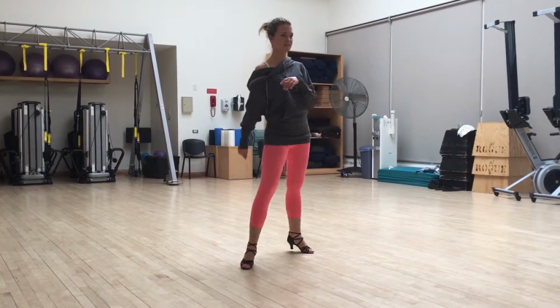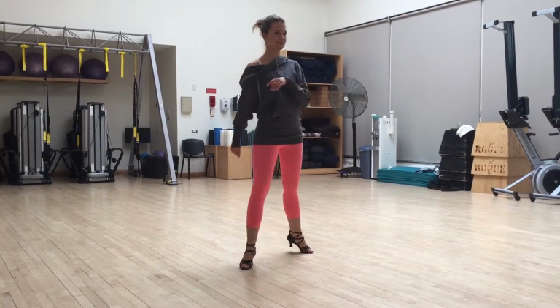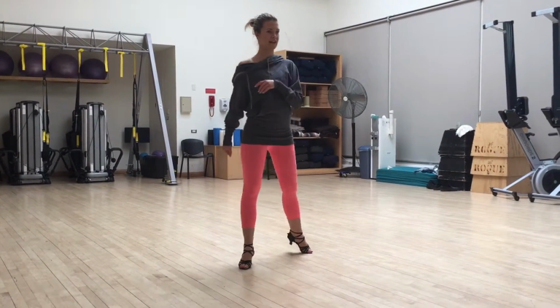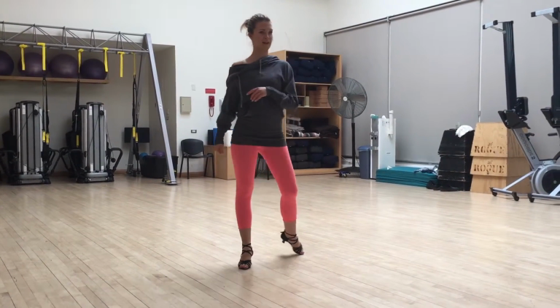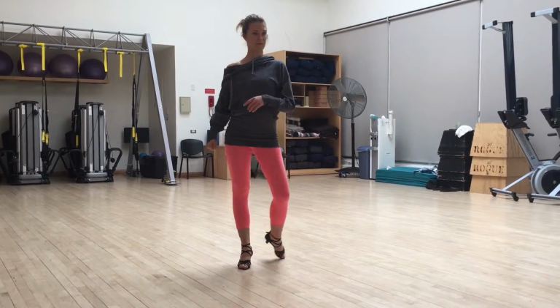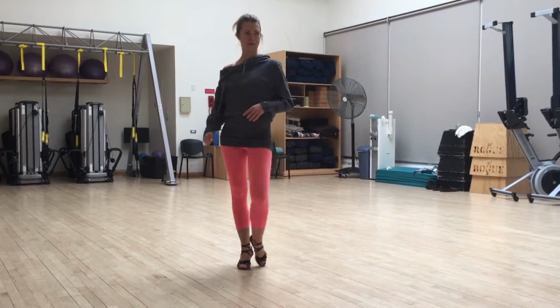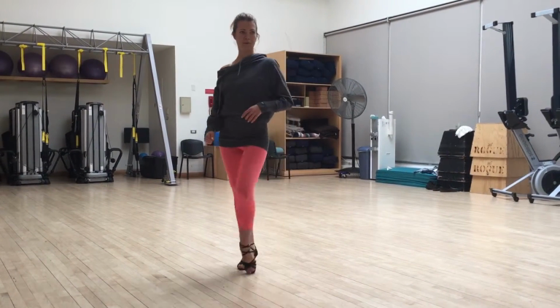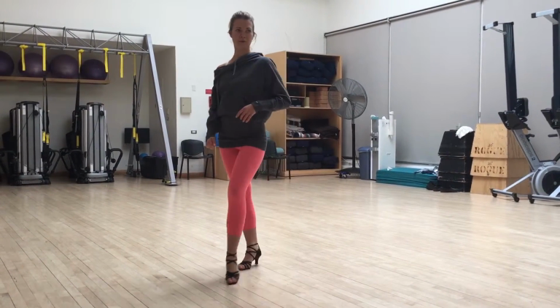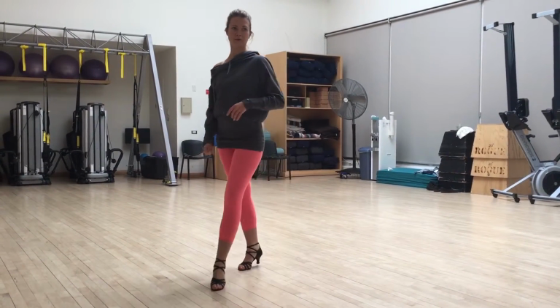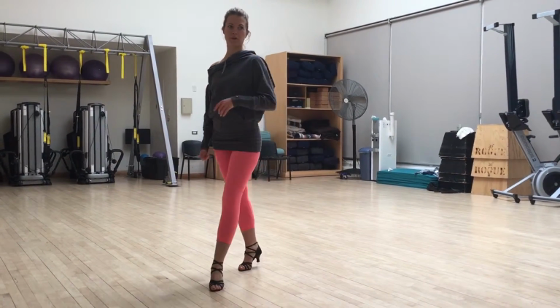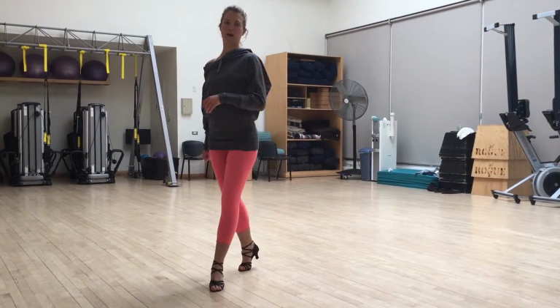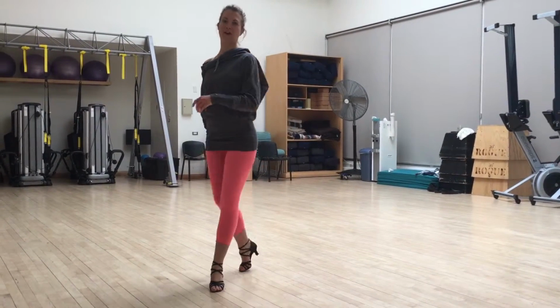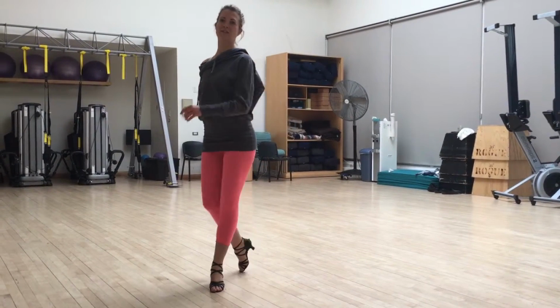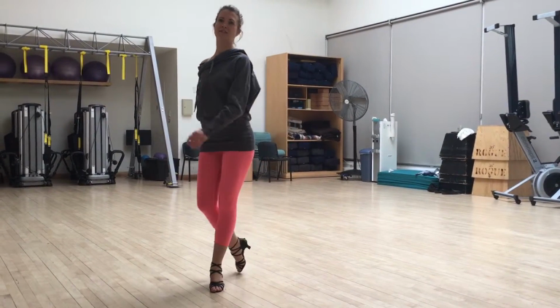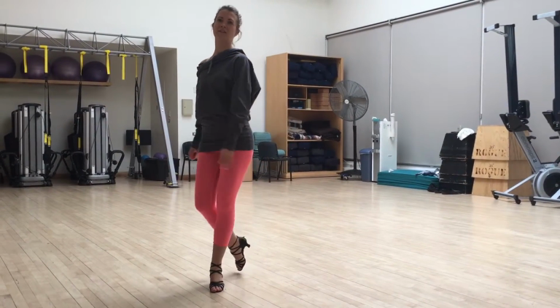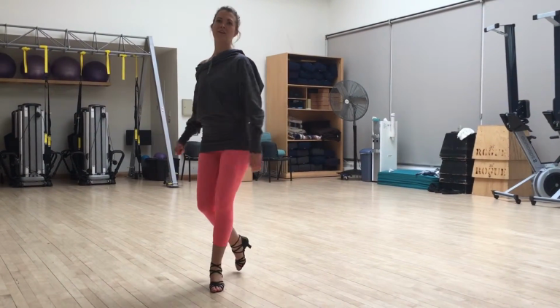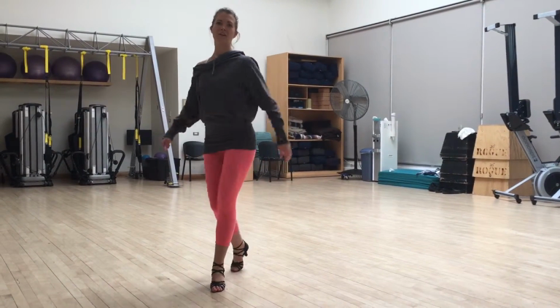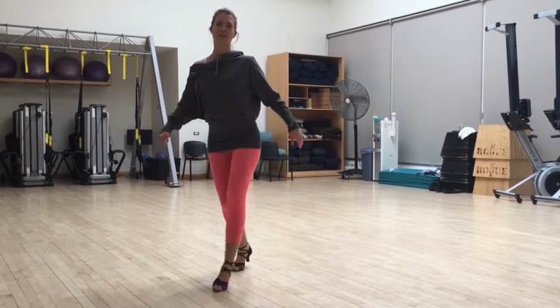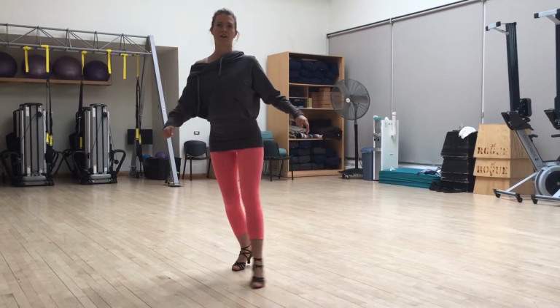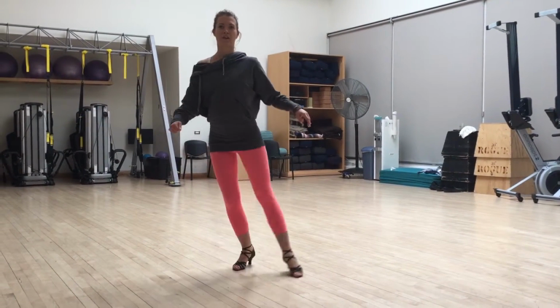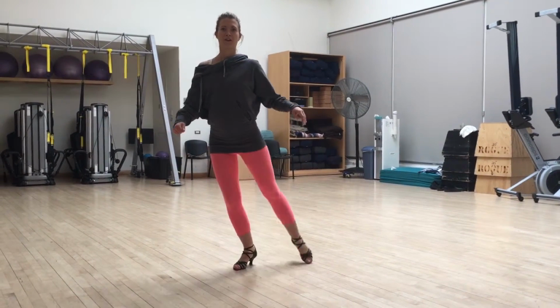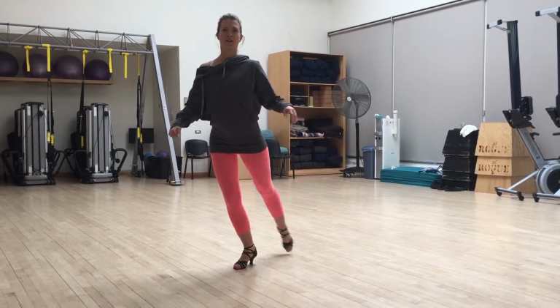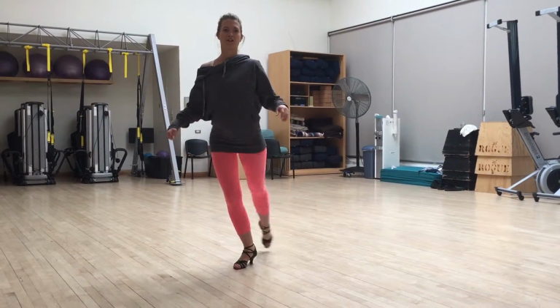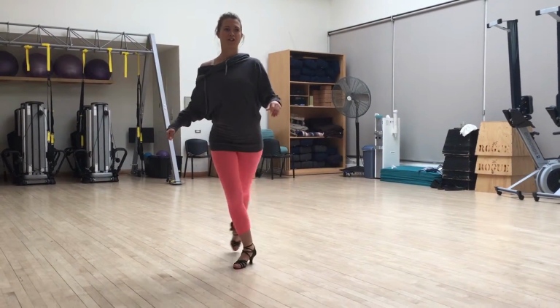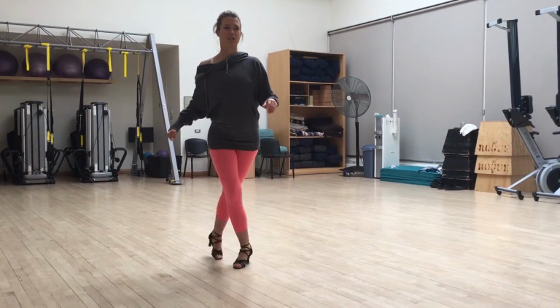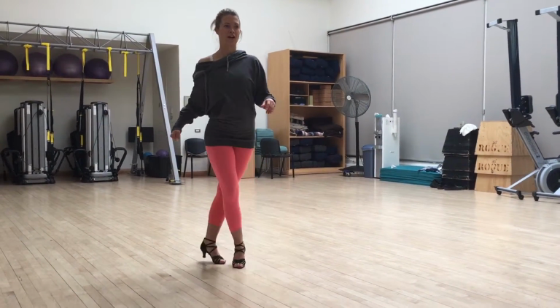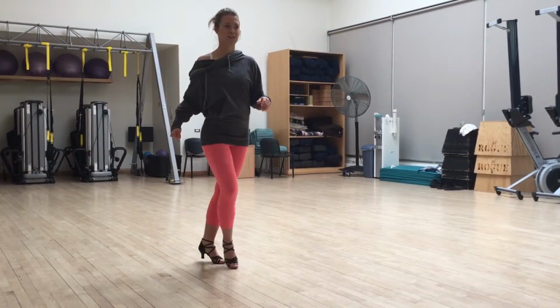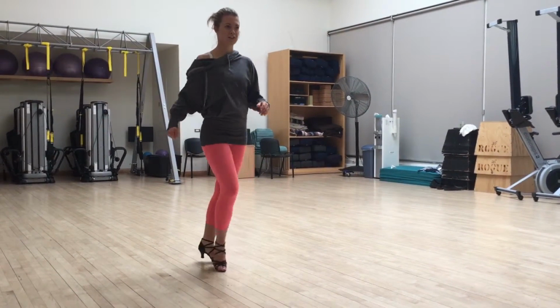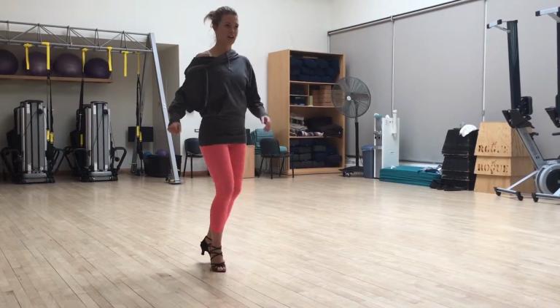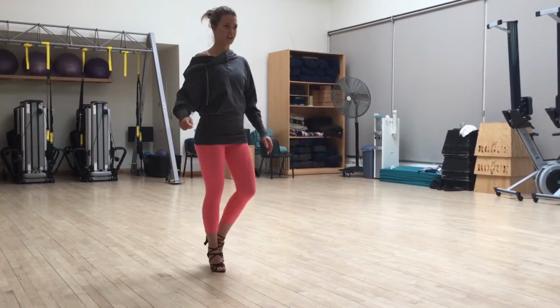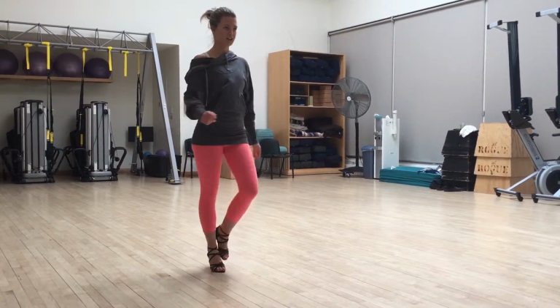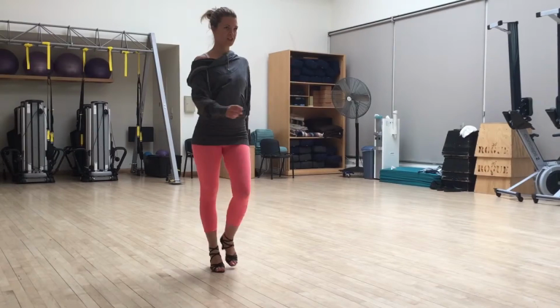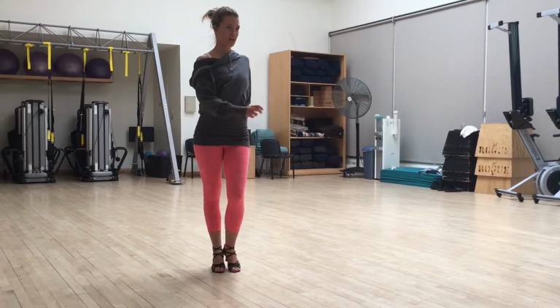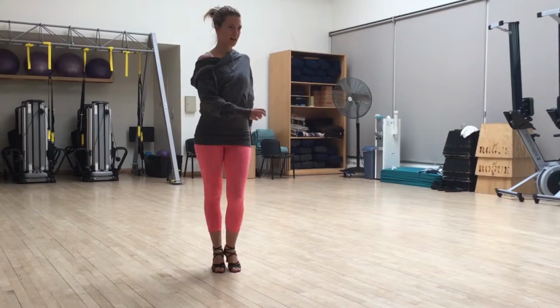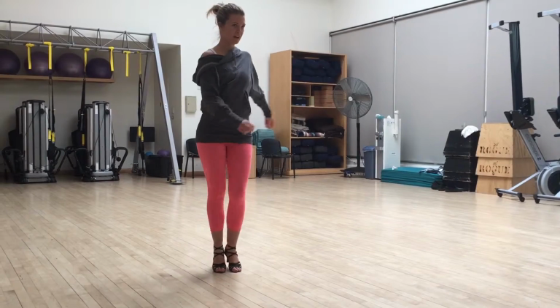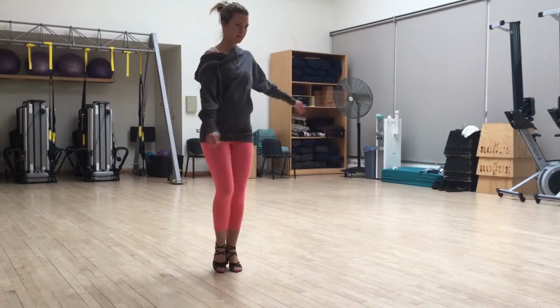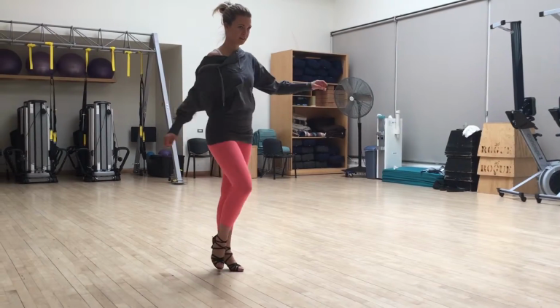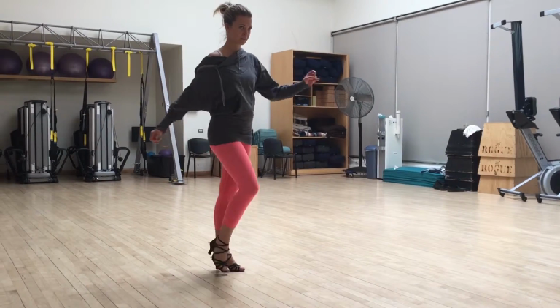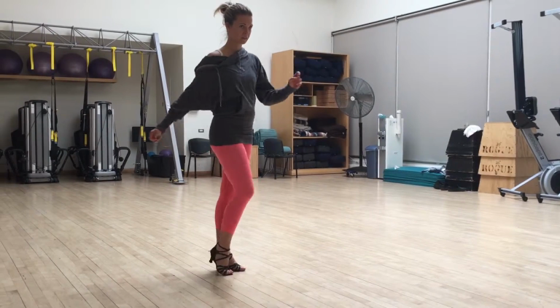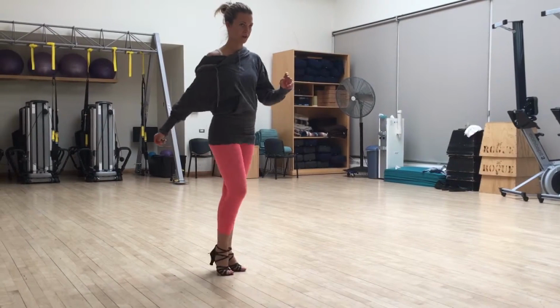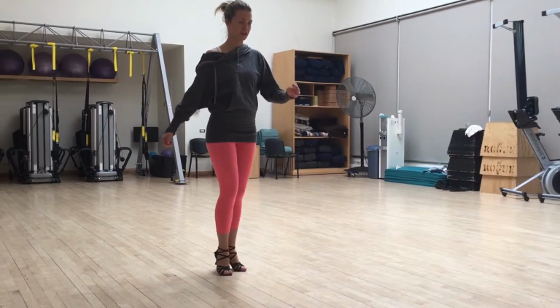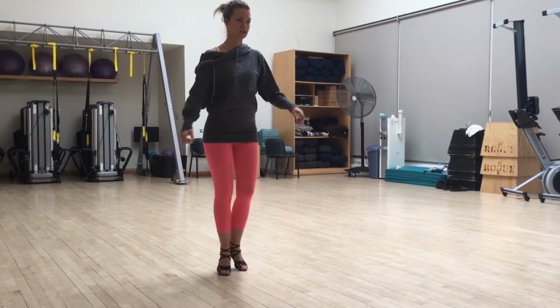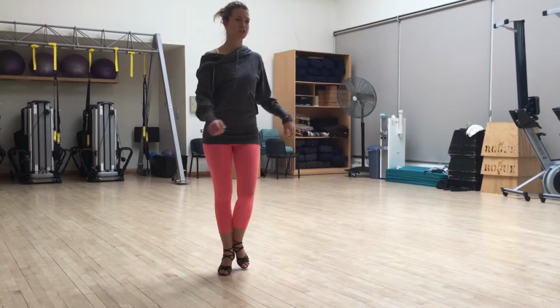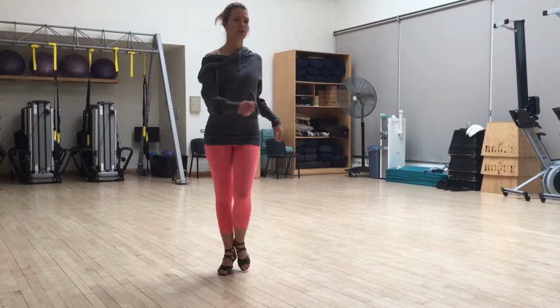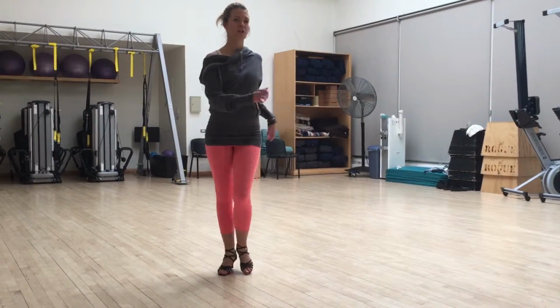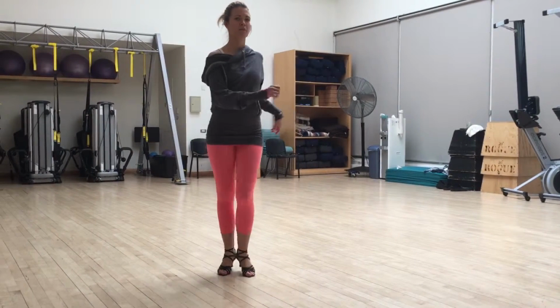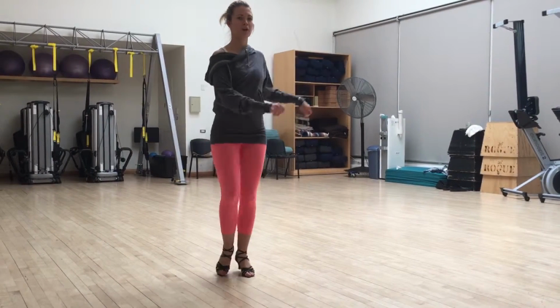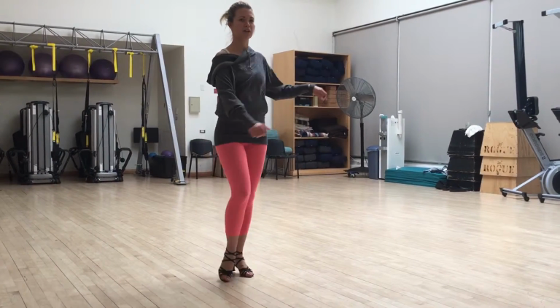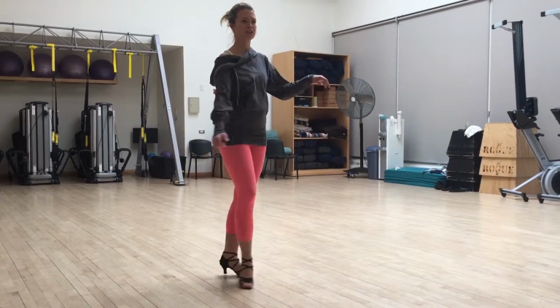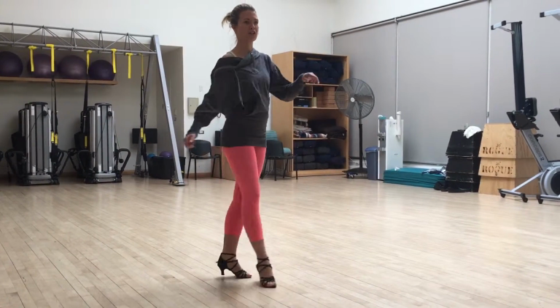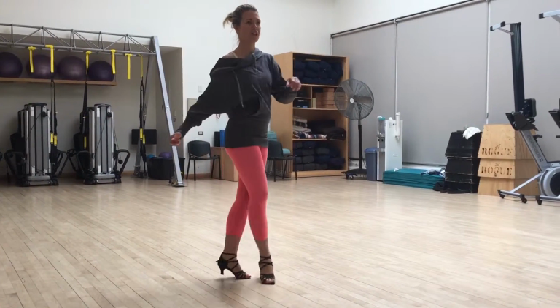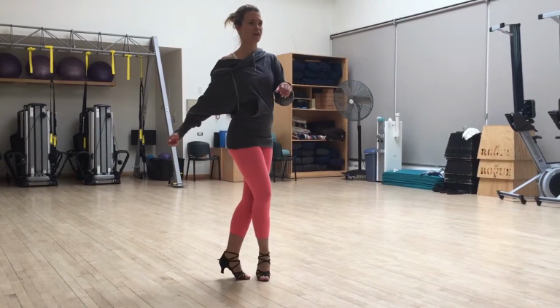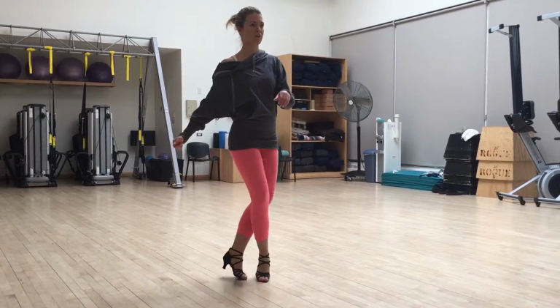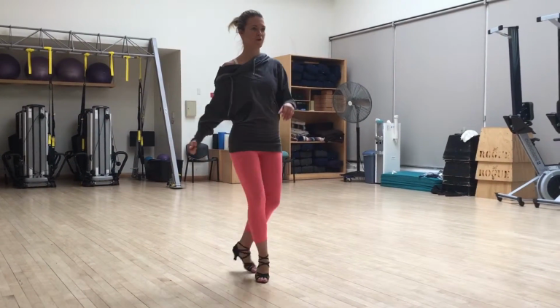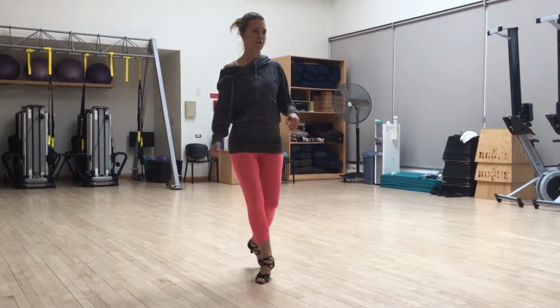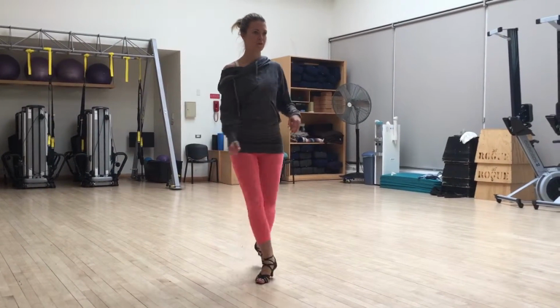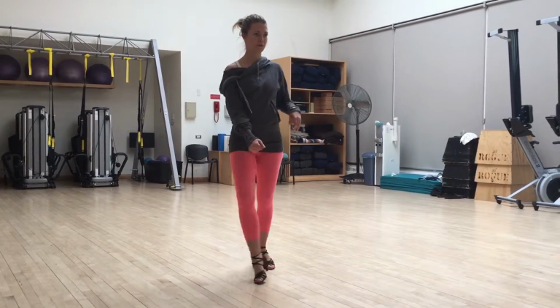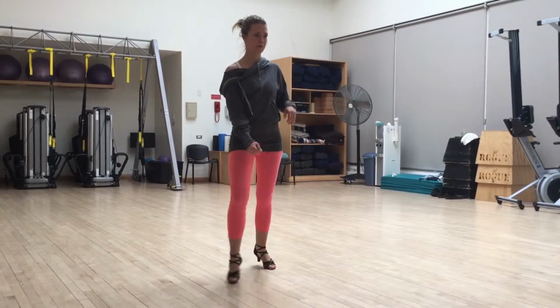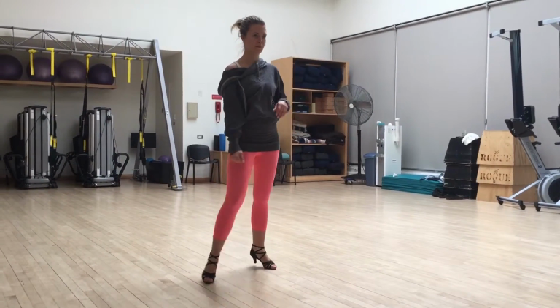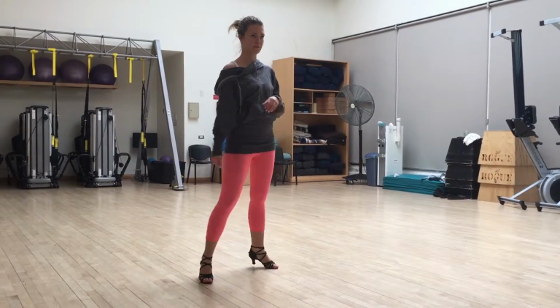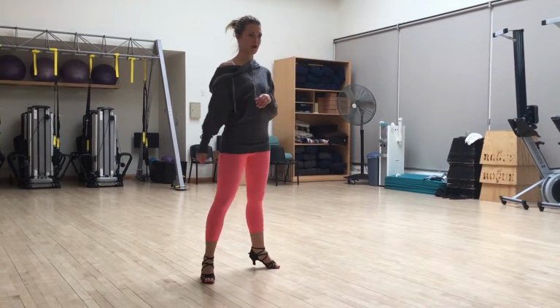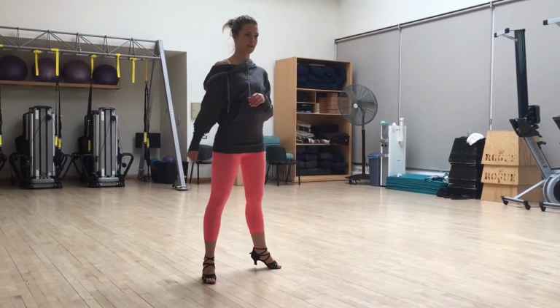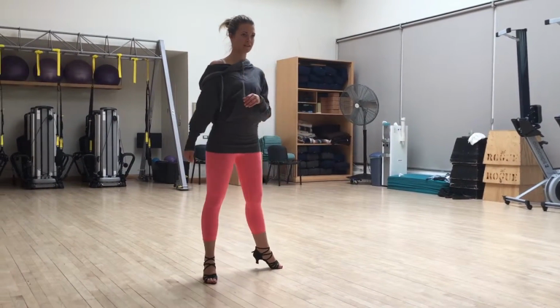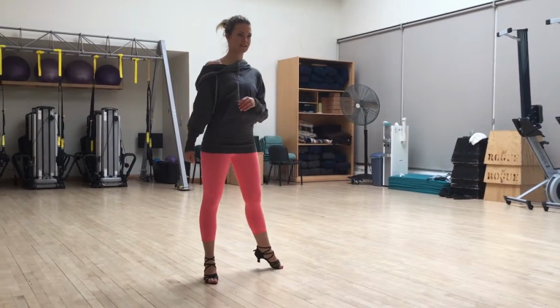Step, cross, cha-cha-cha. March, march, and open box.